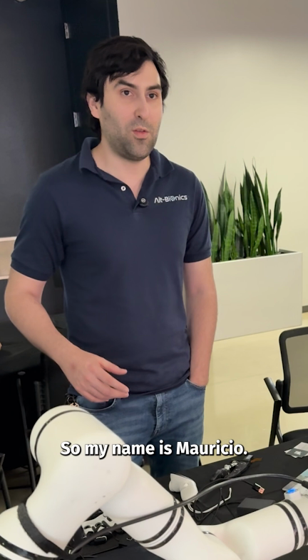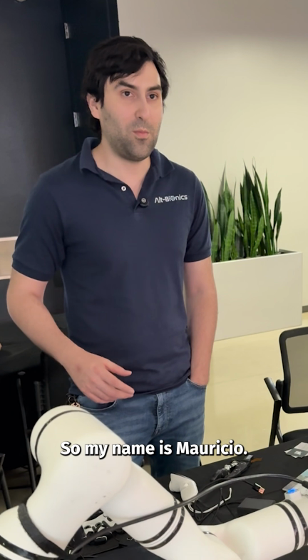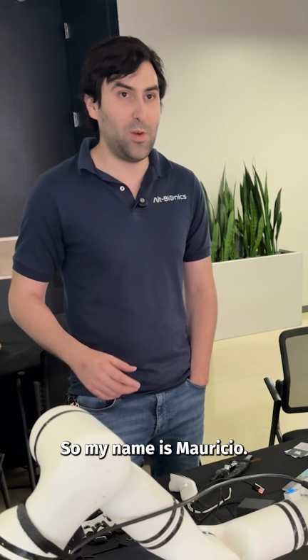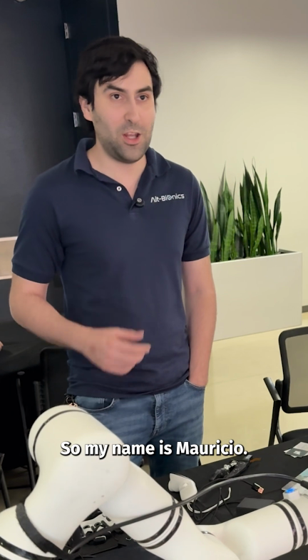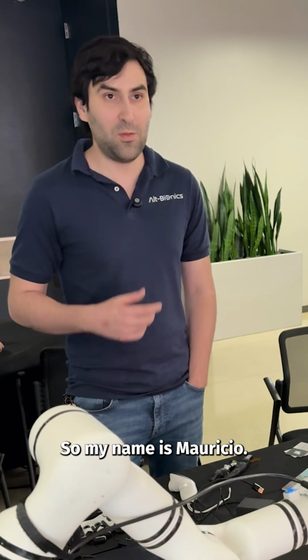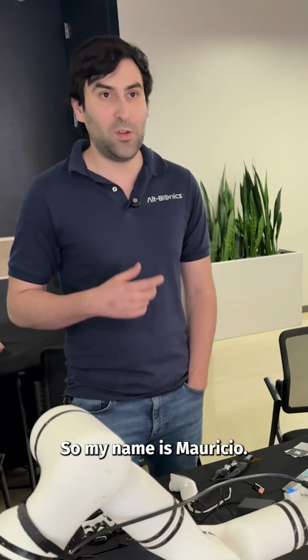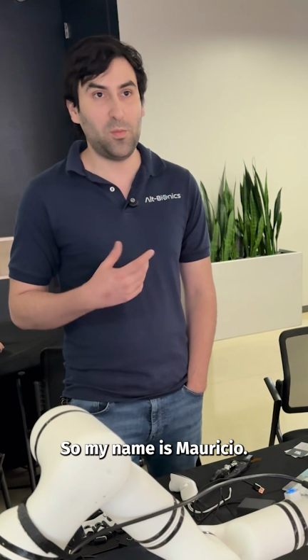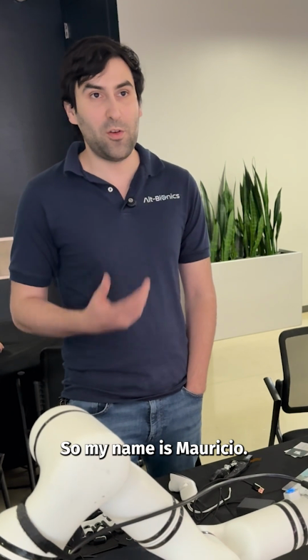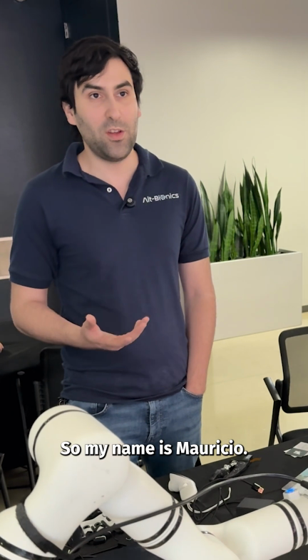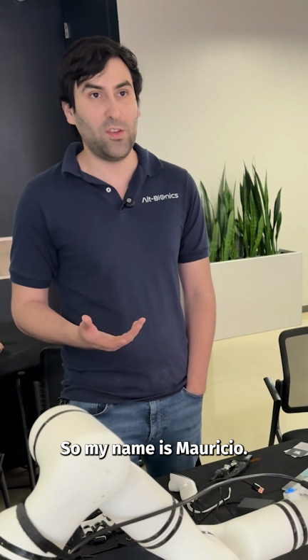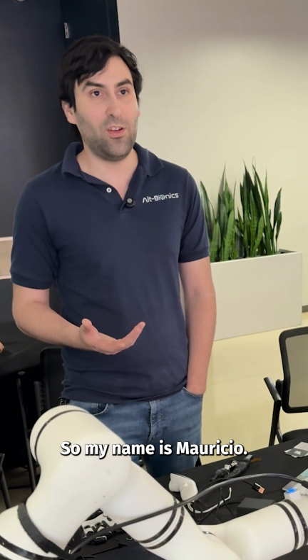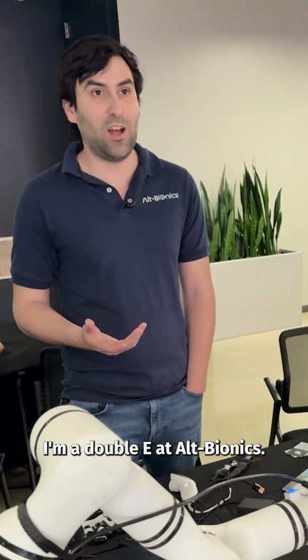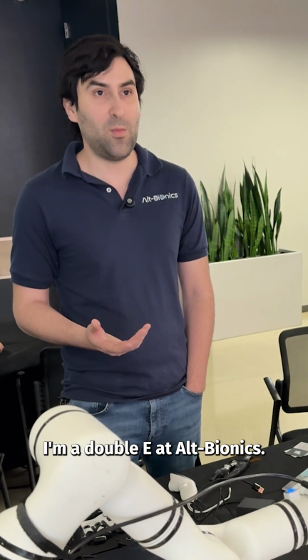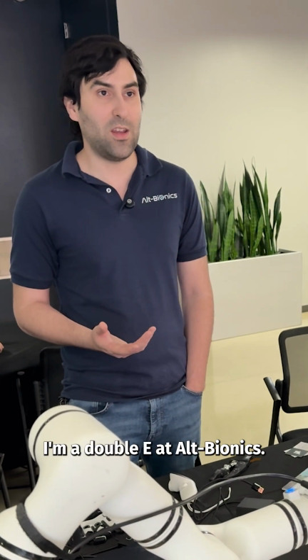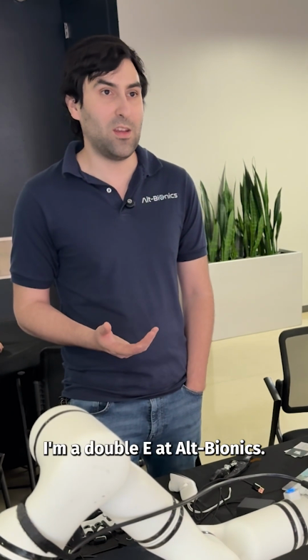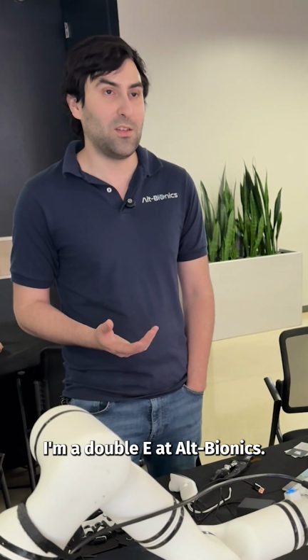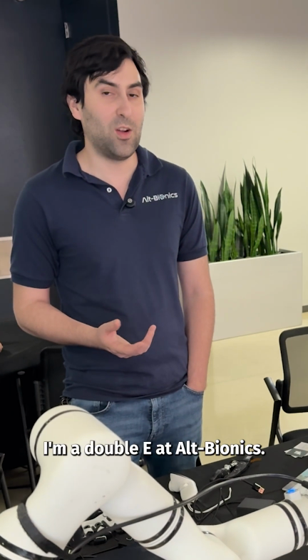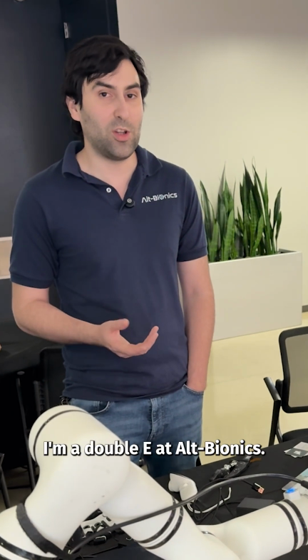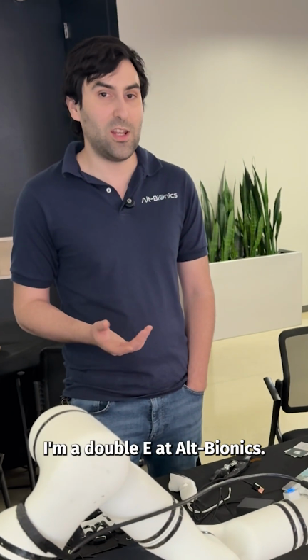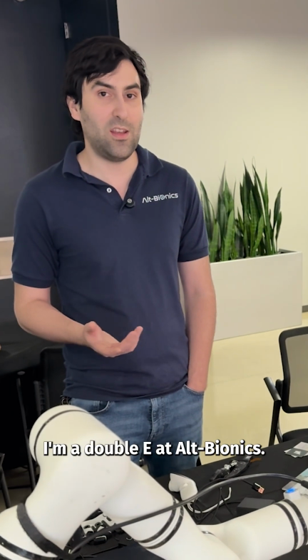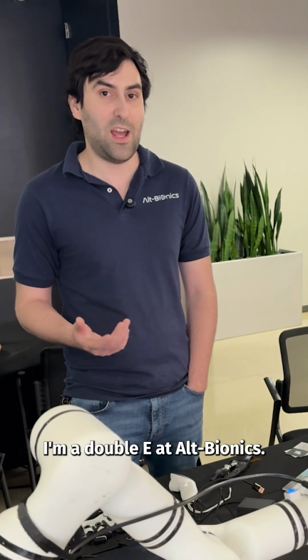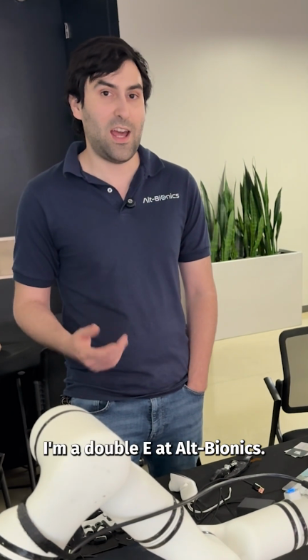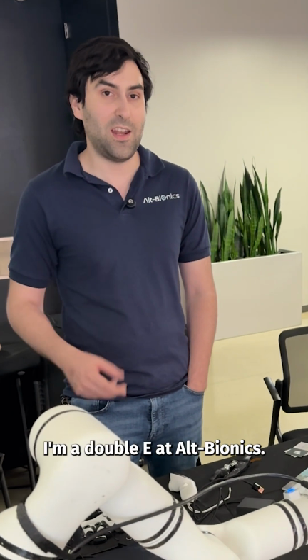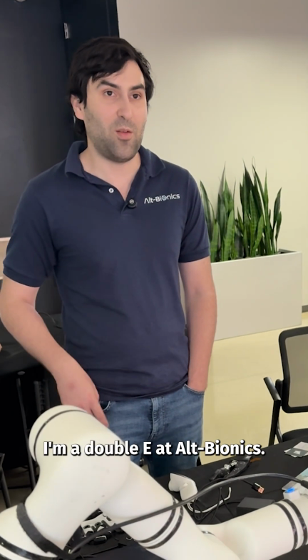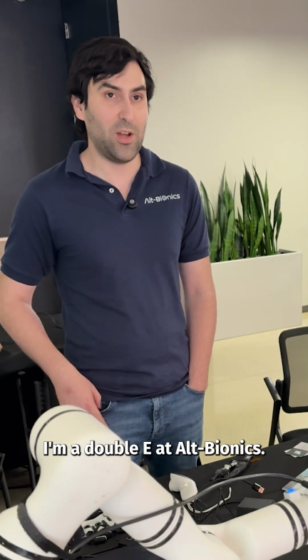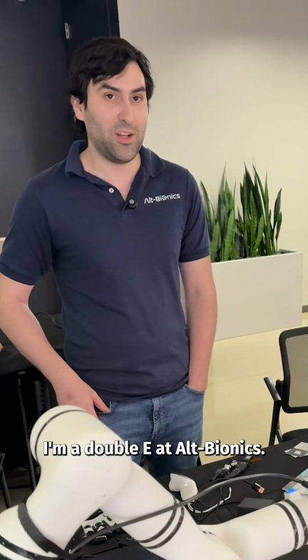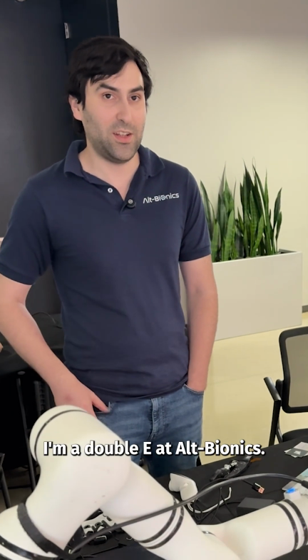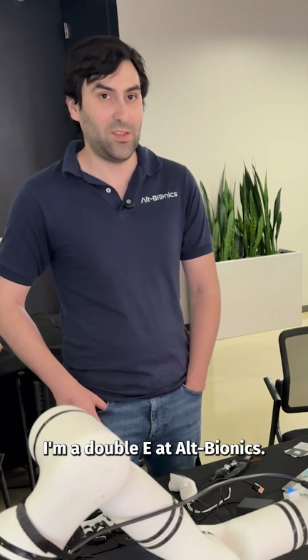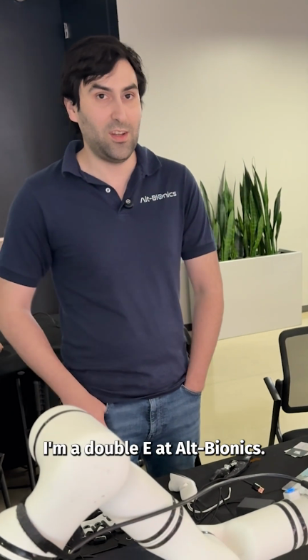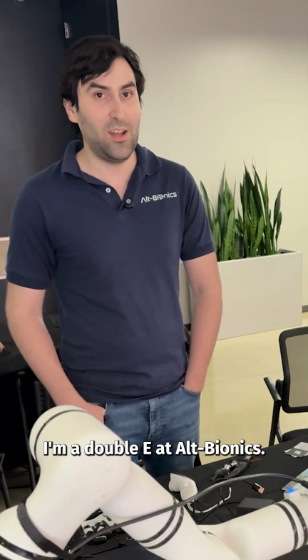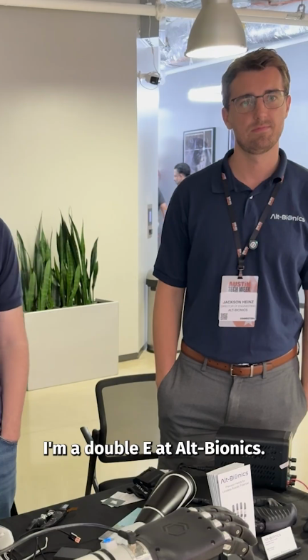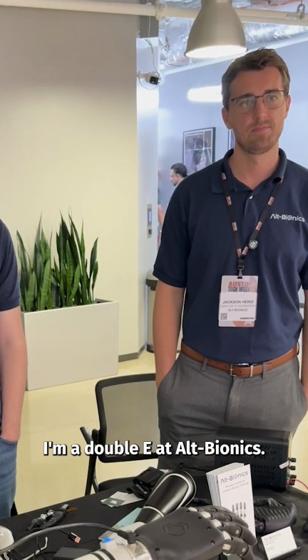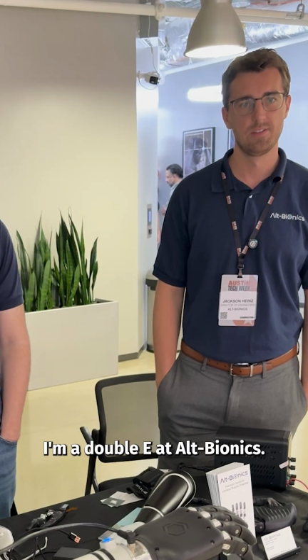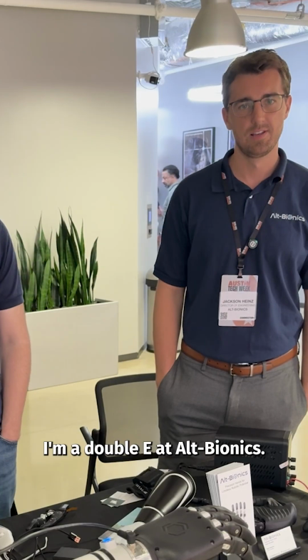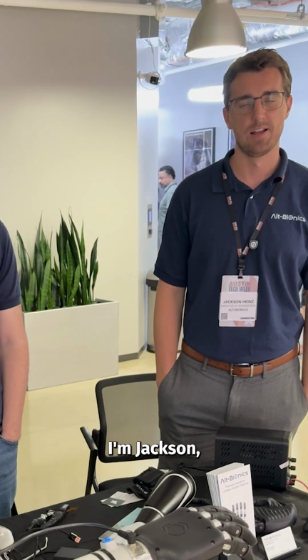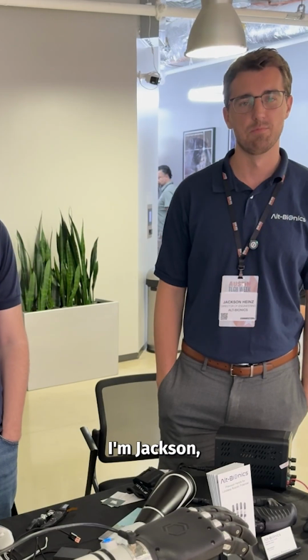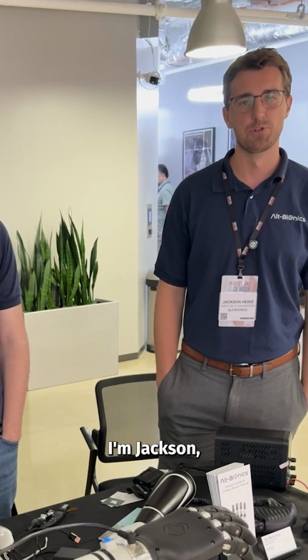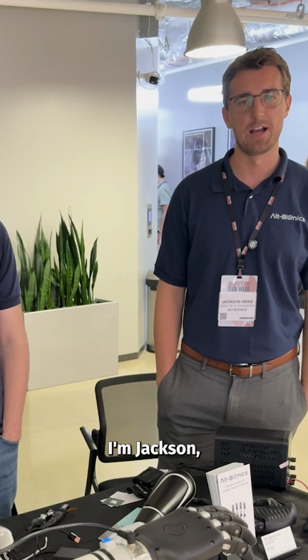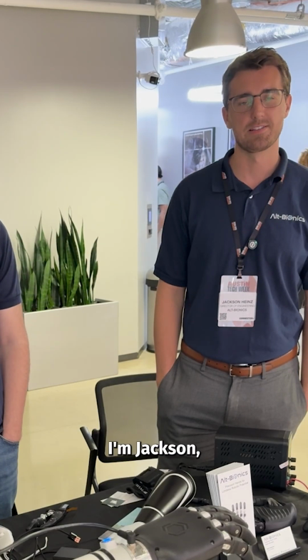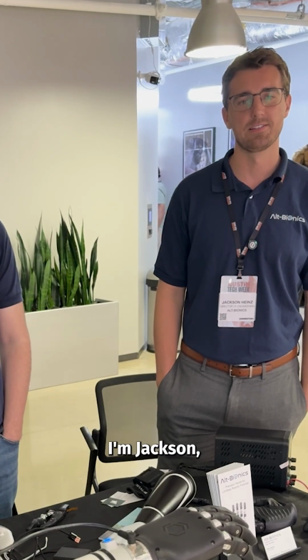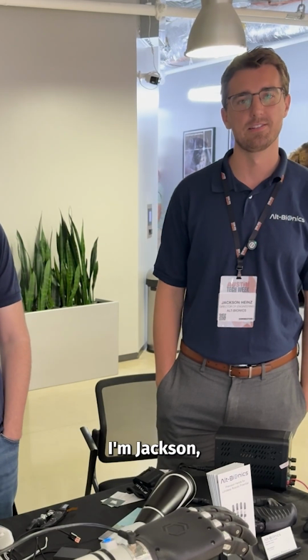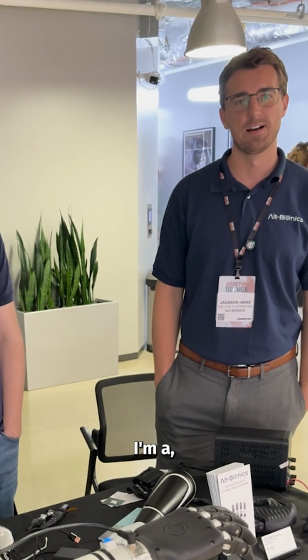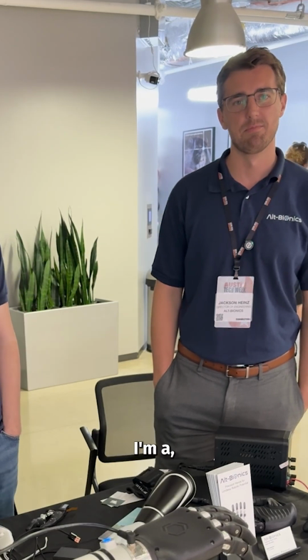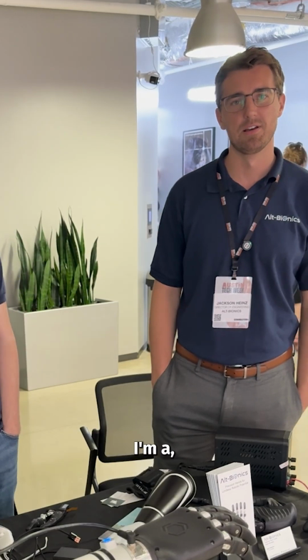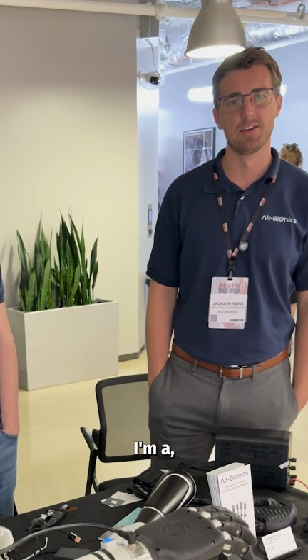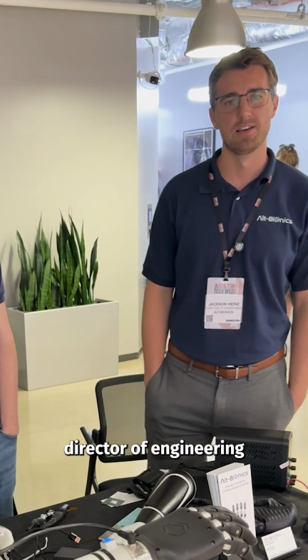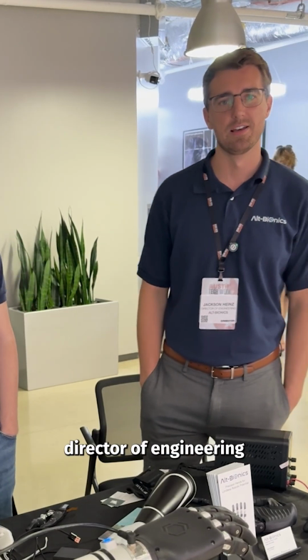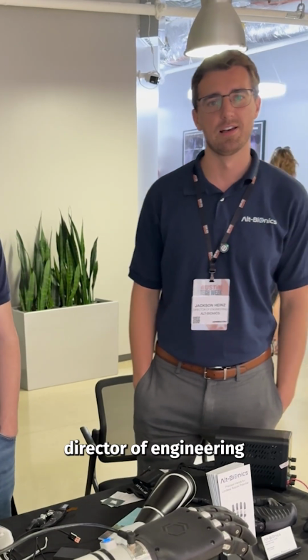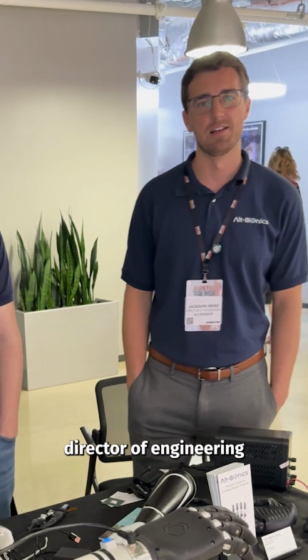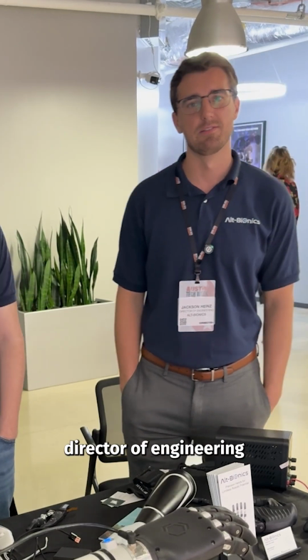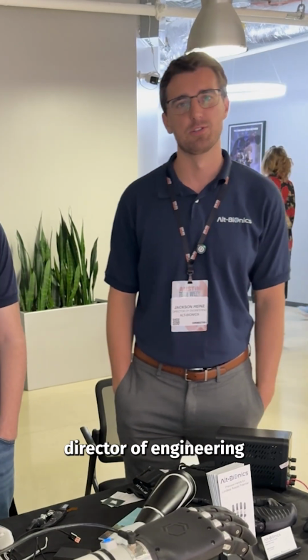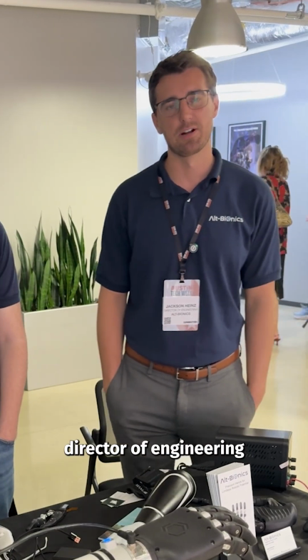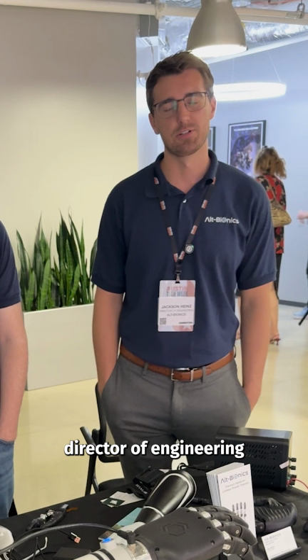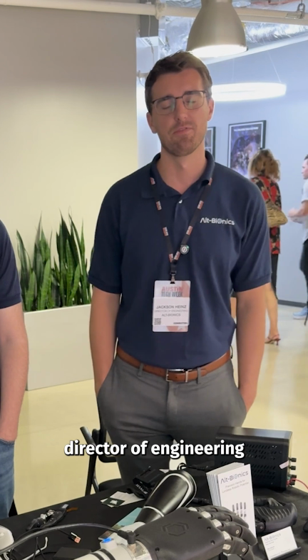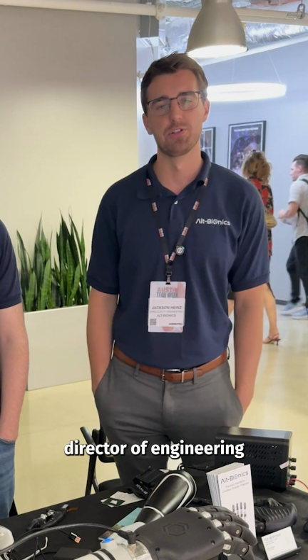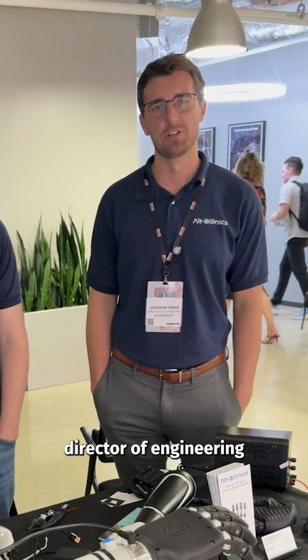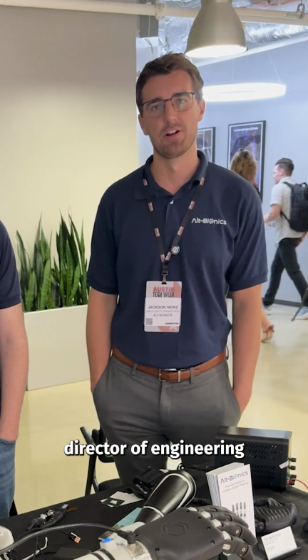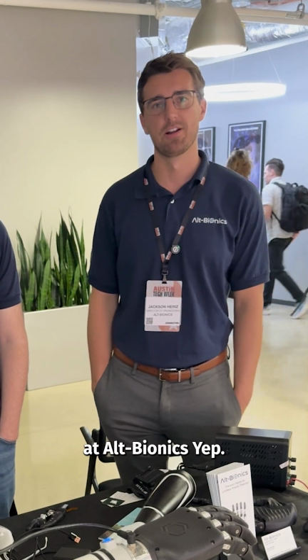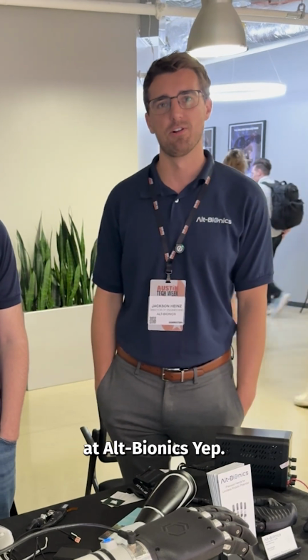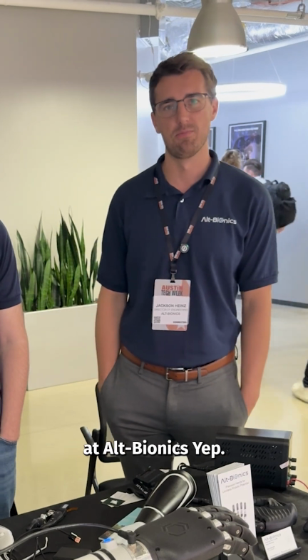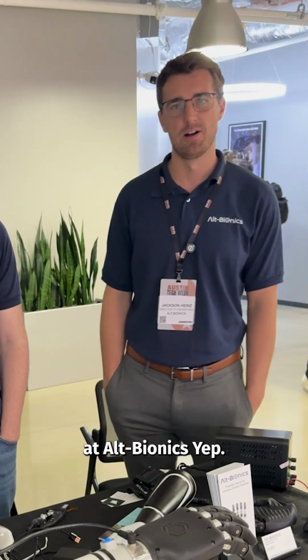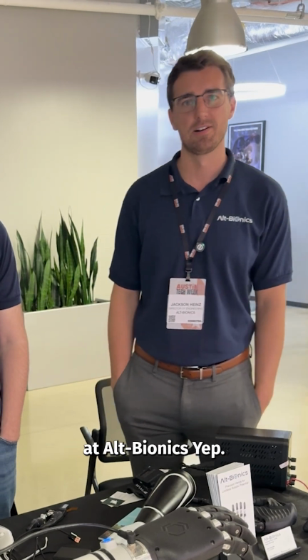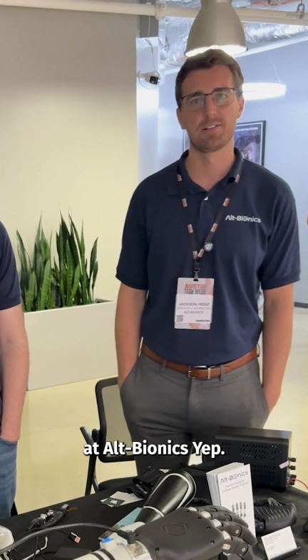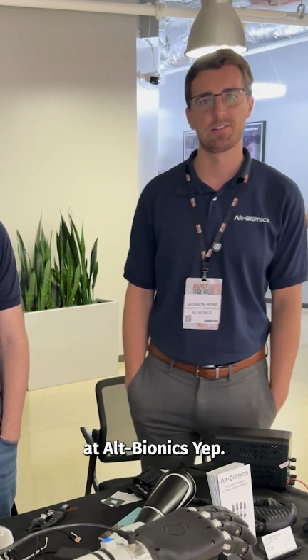My name is Mauricio. I'm an electrical engineer at Alt Bionics. I'm Jackson, Director of Engineering at Alt Bionics.